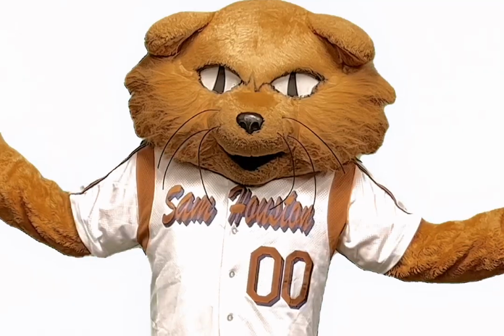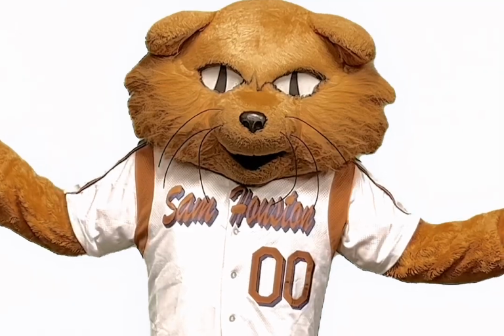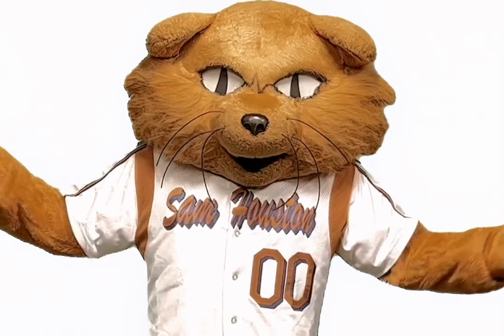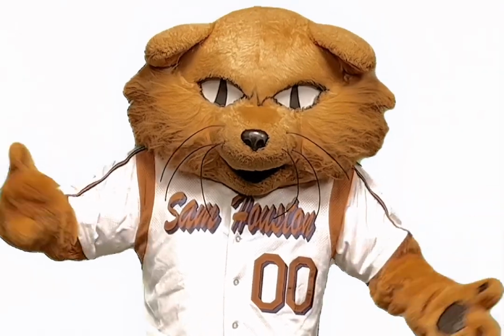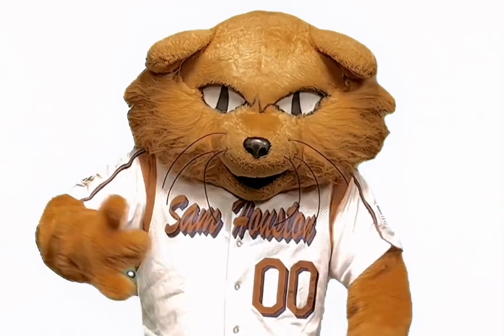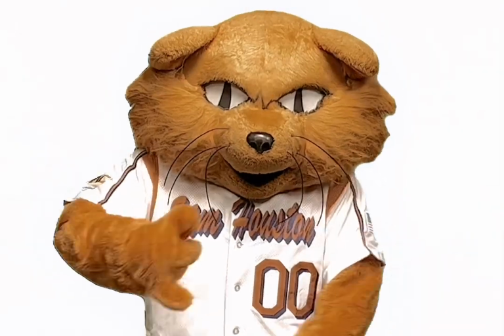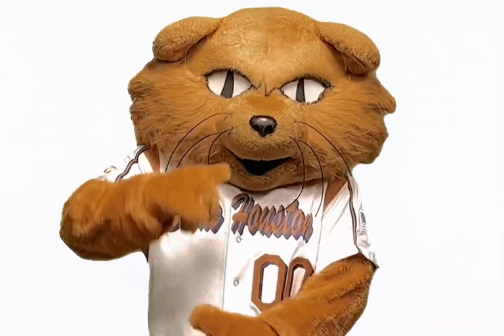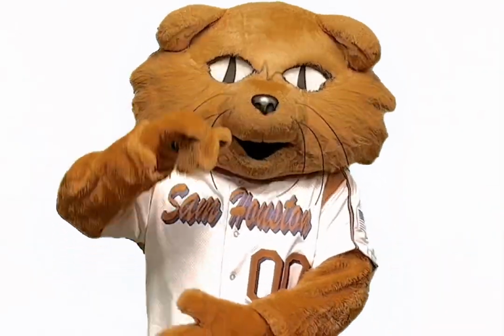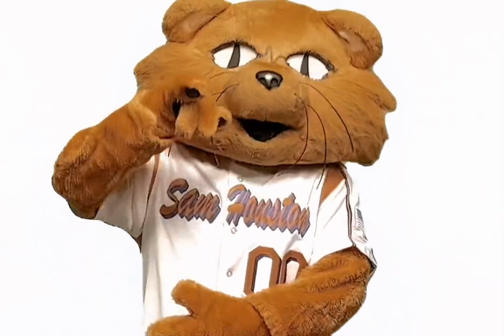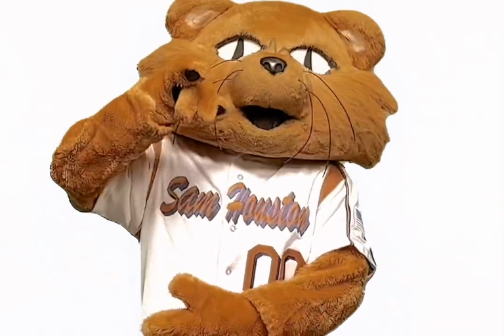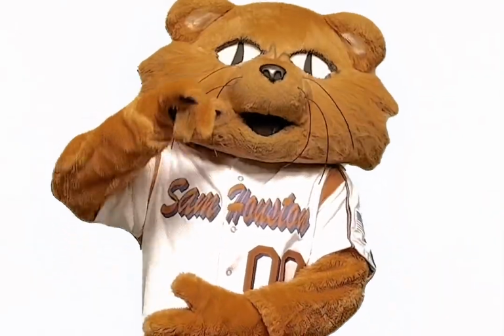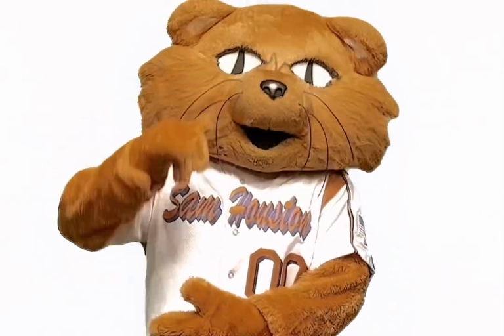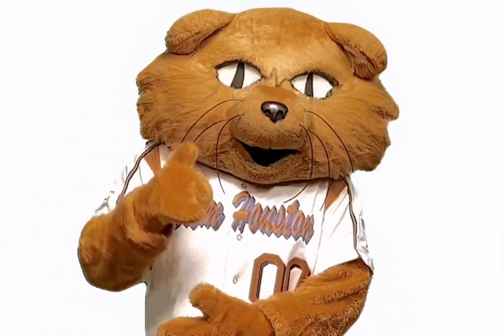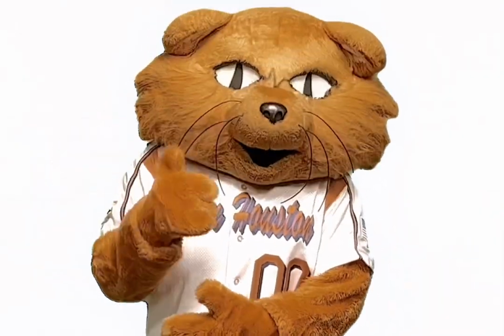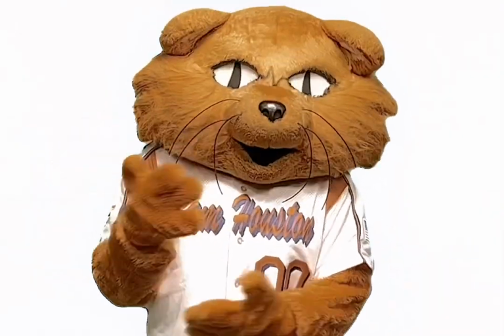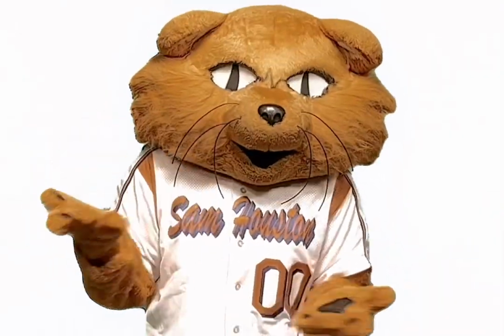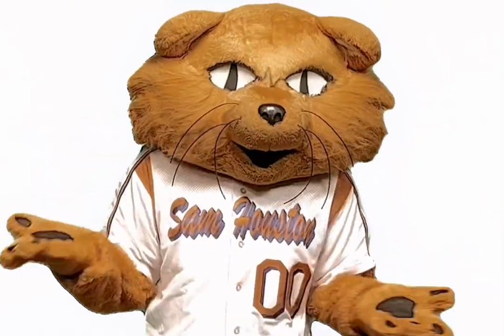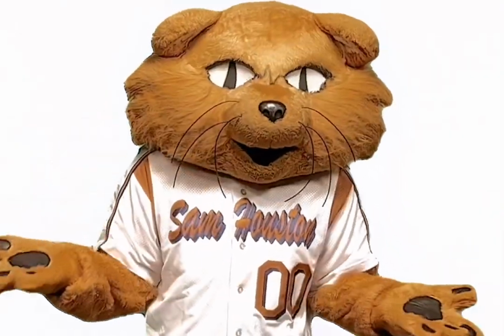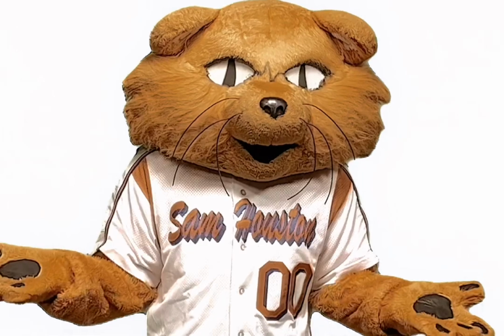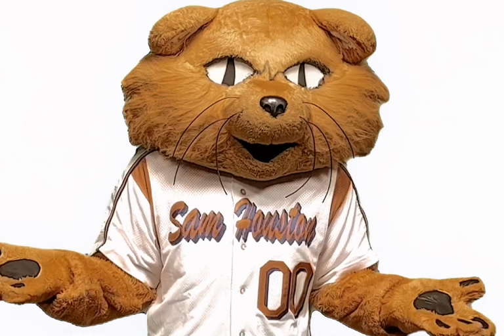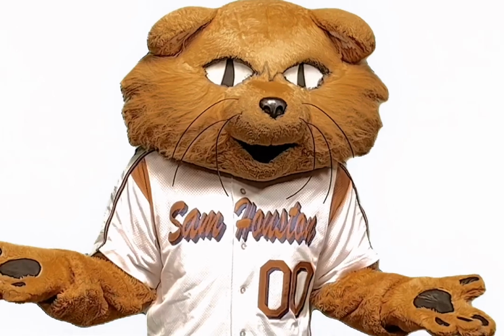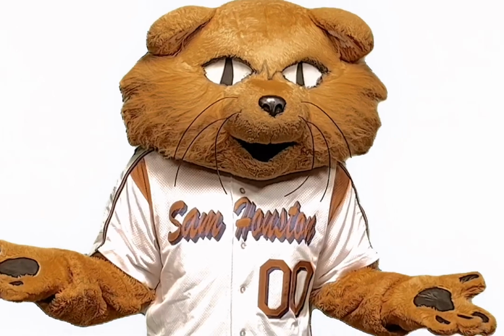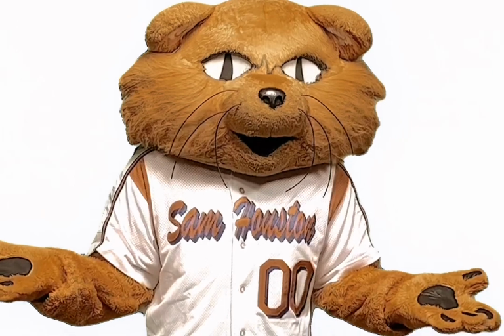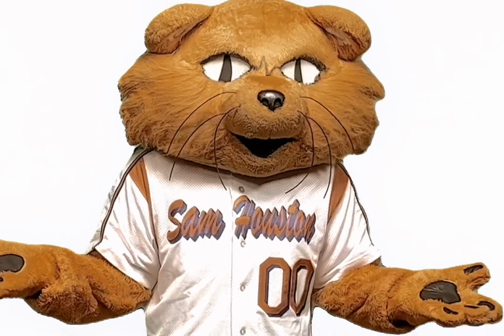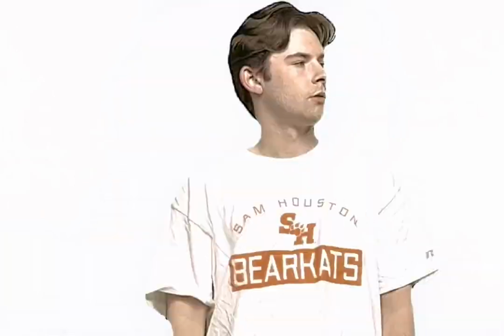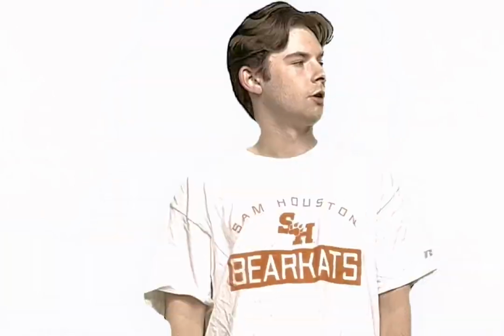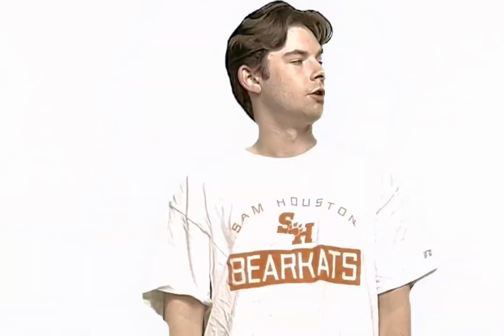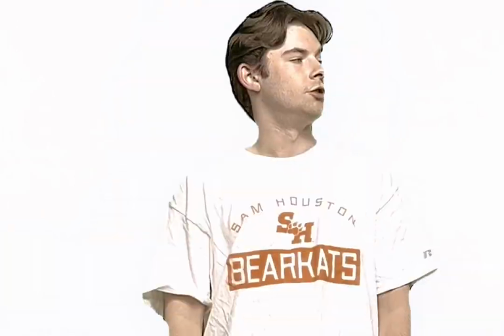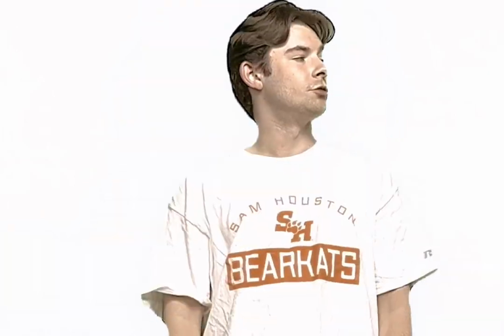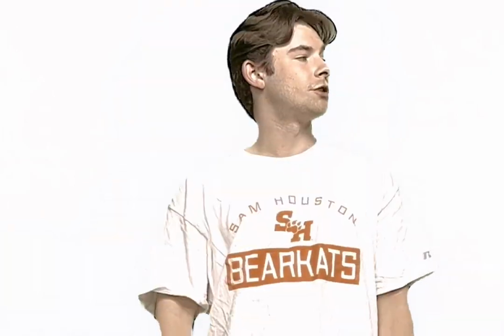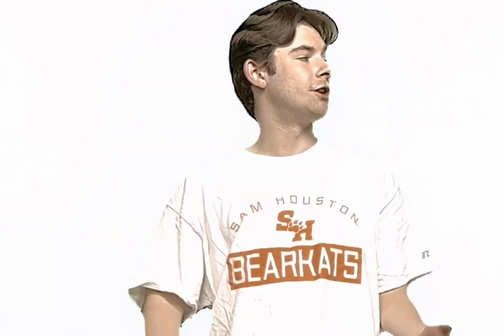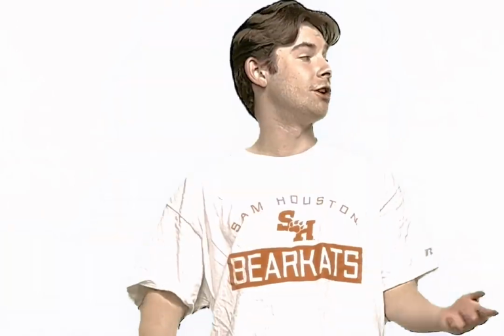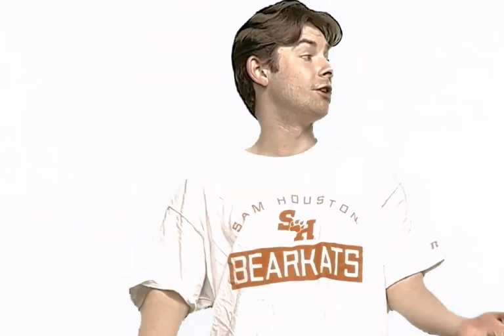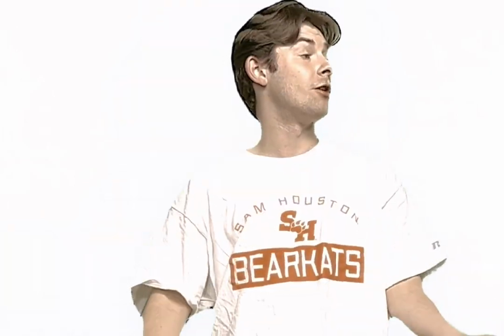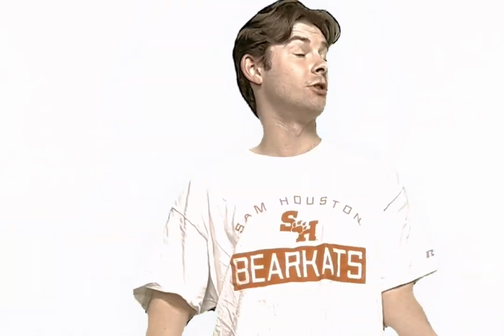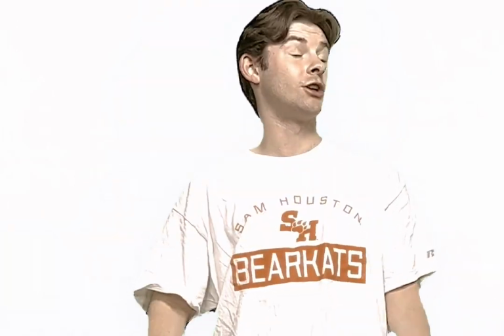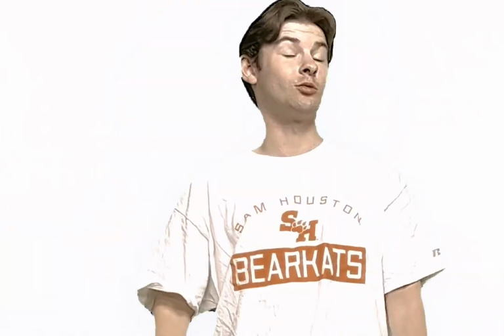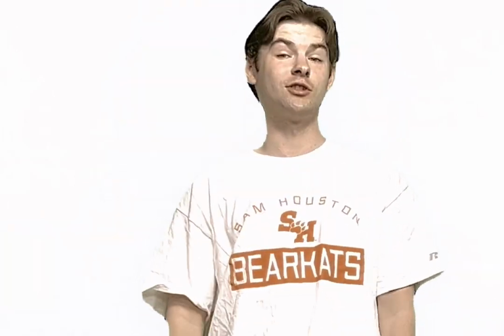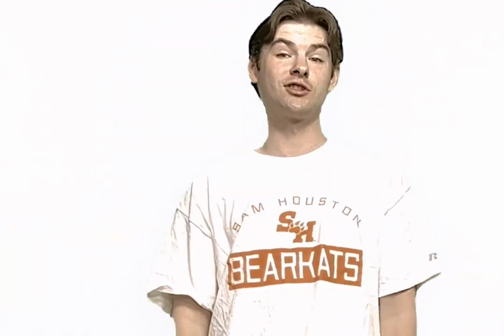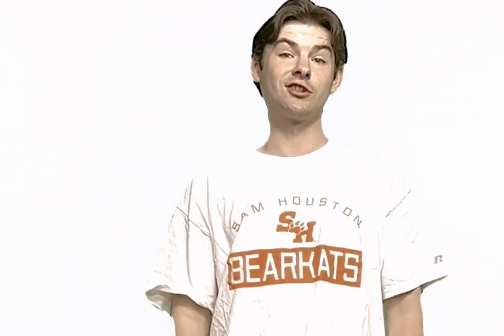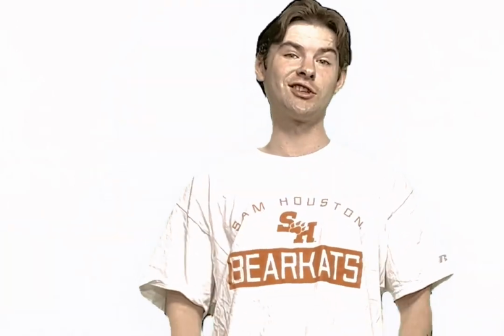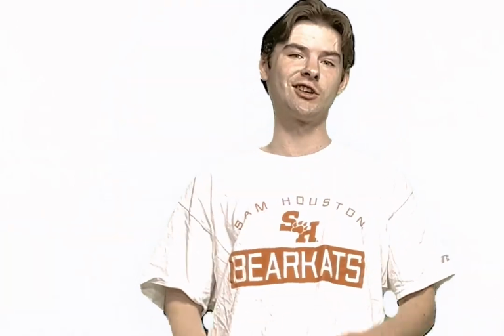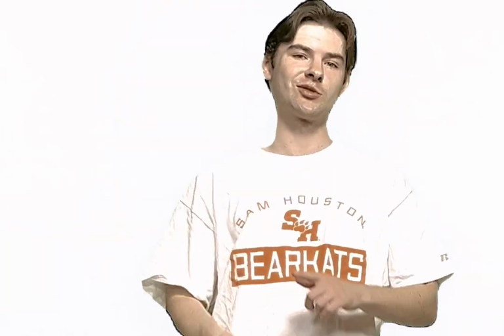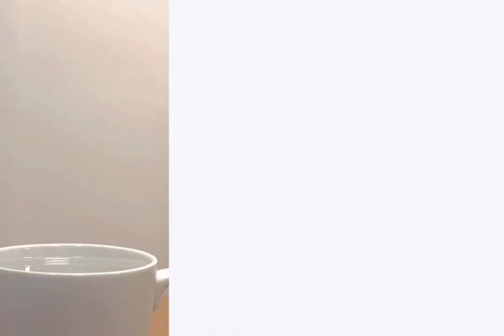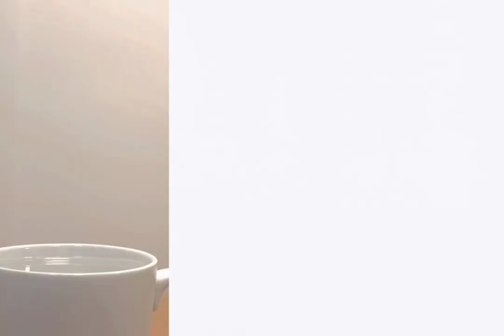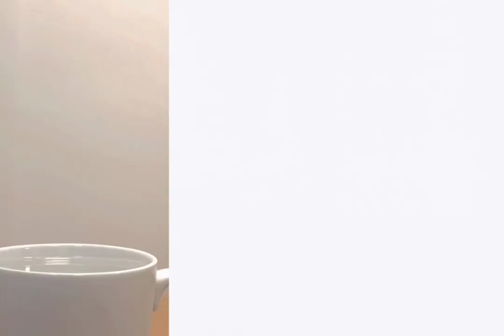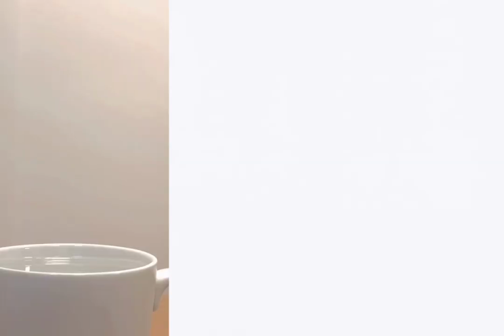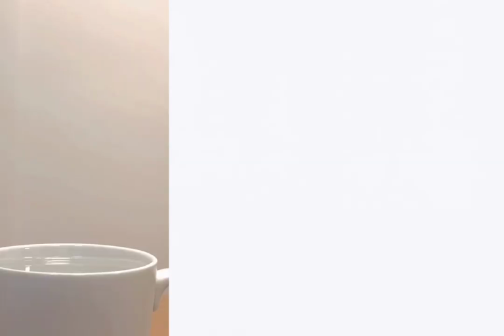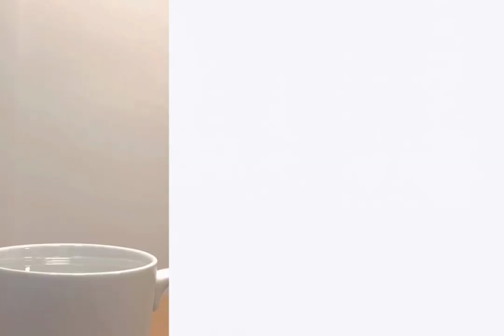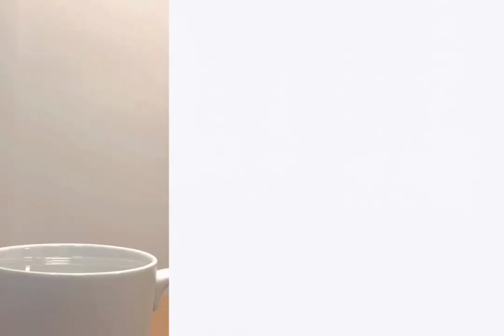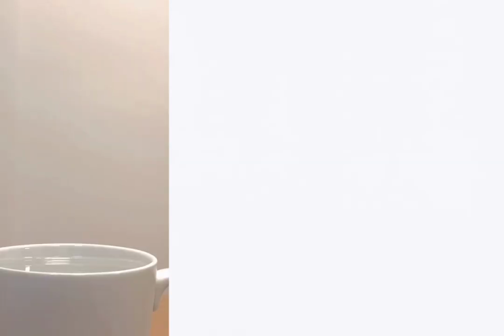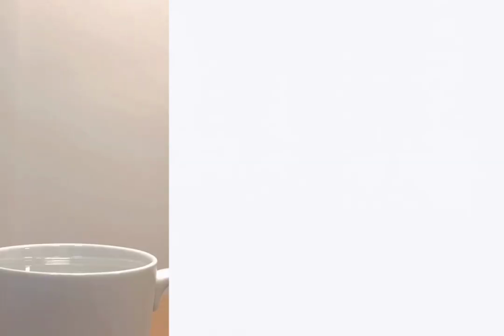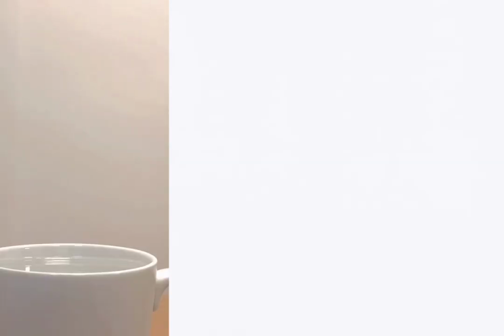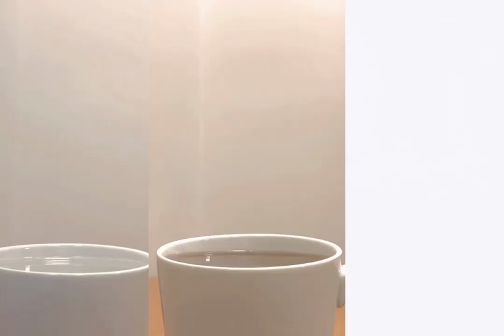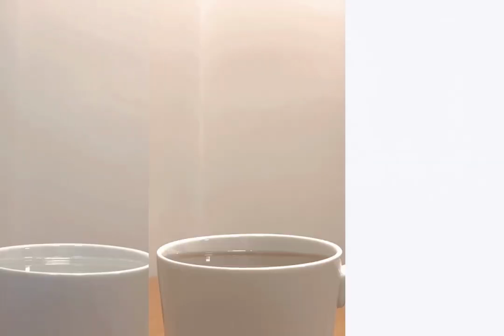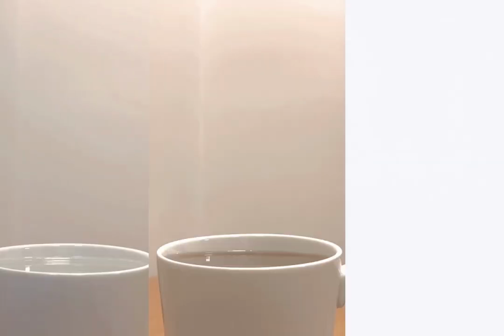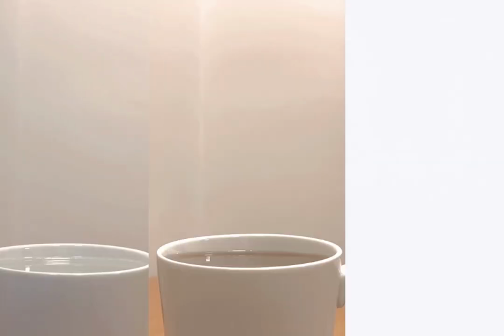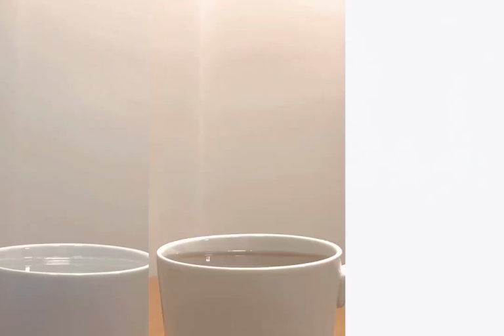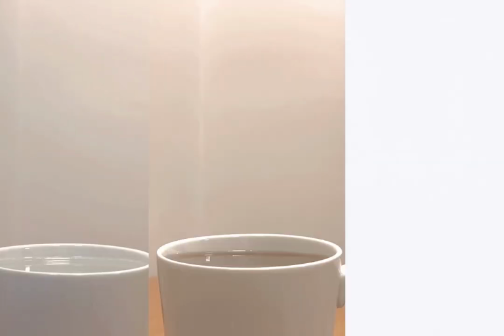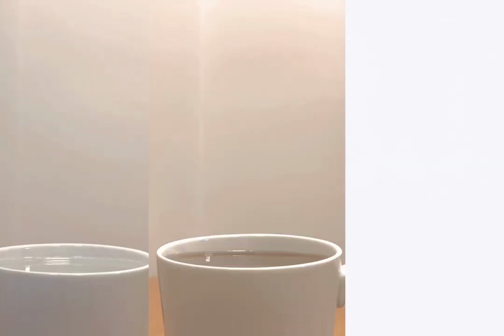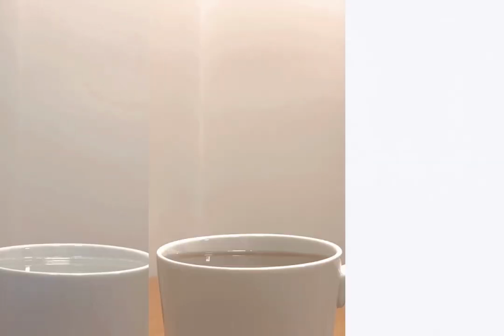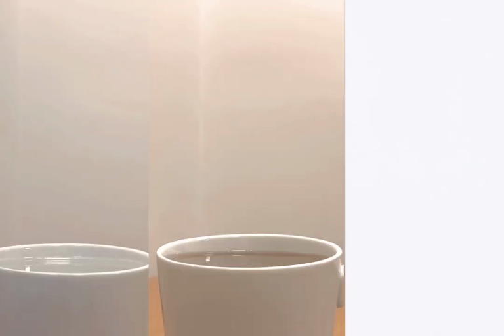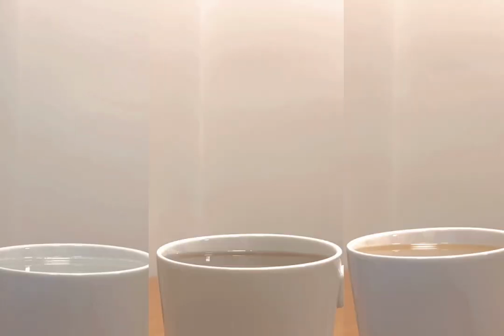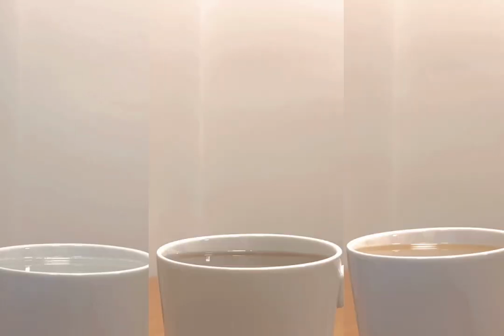What beverages can you heat this up with? You can heat up liquids such as water, tea, and coffee.